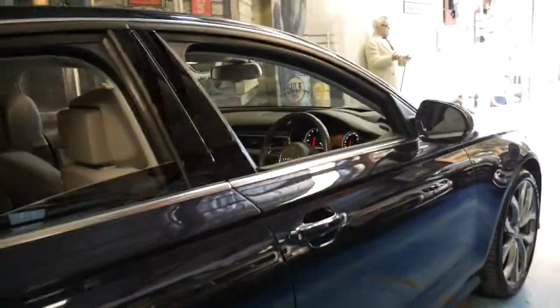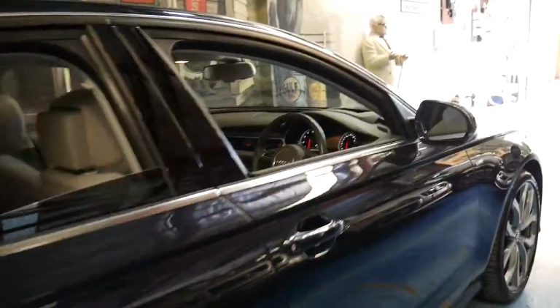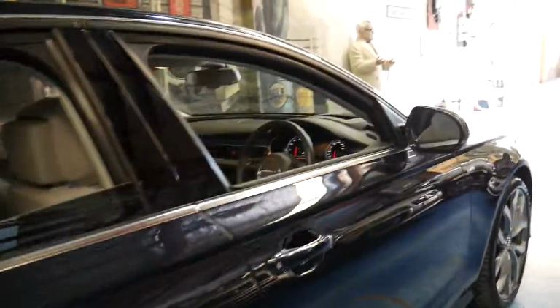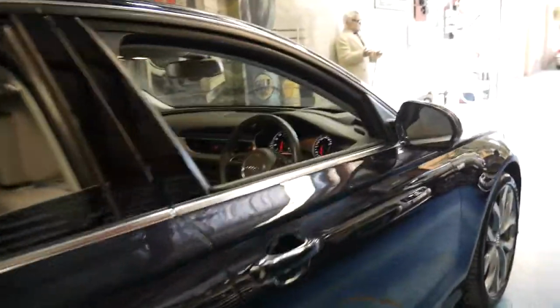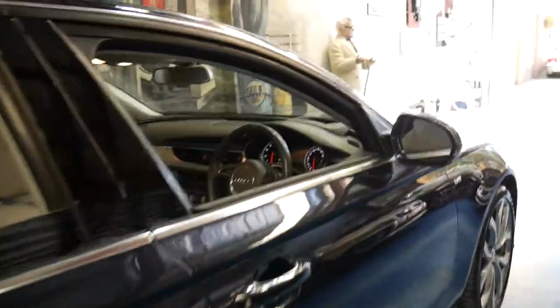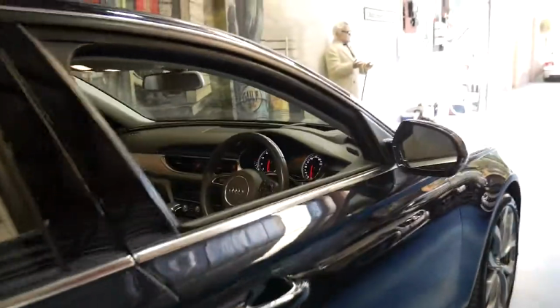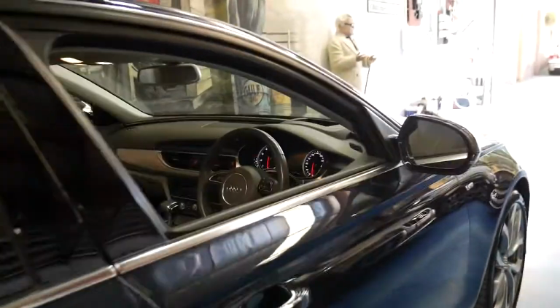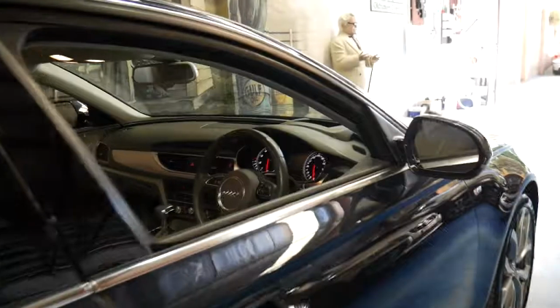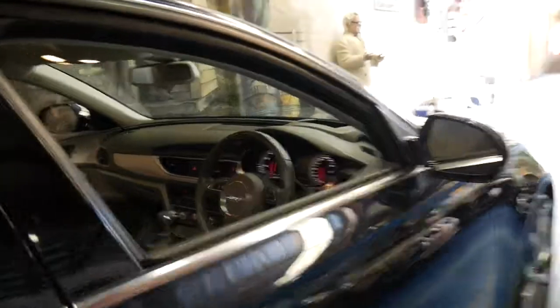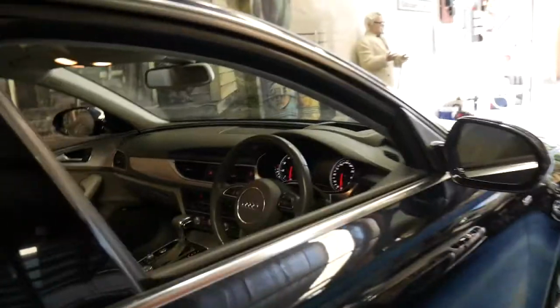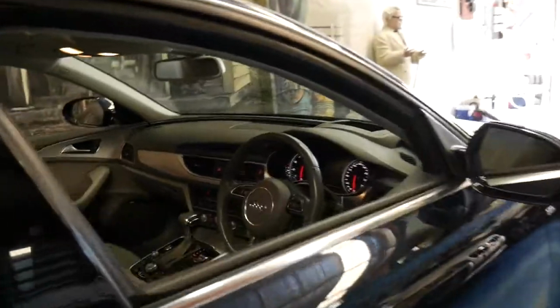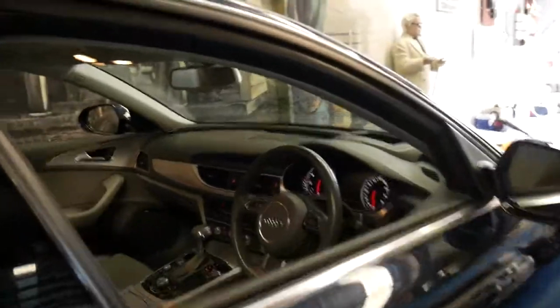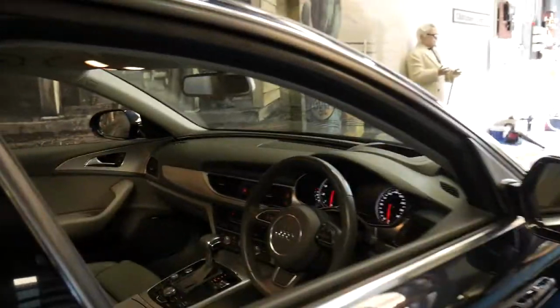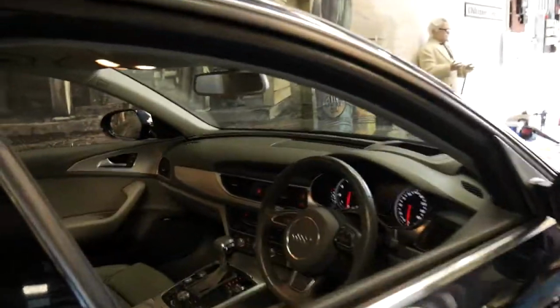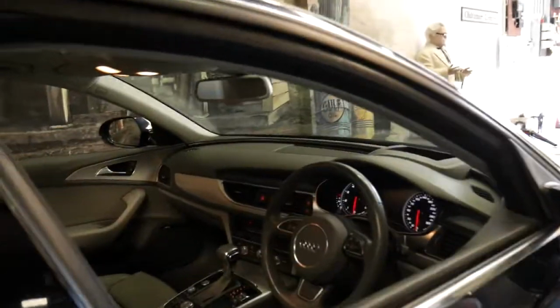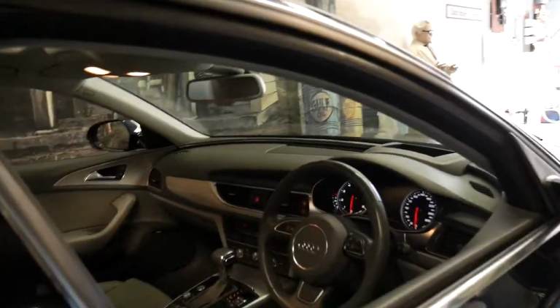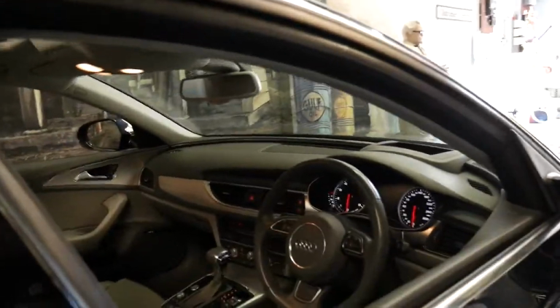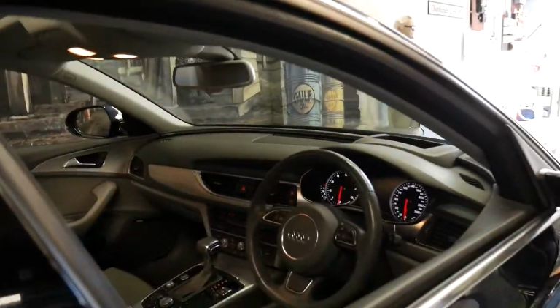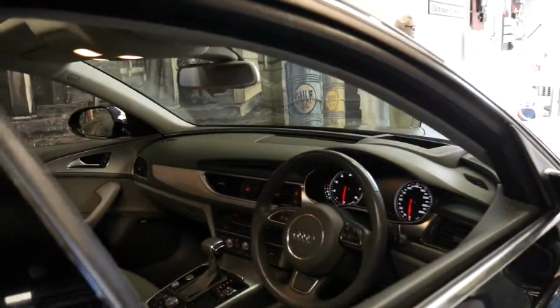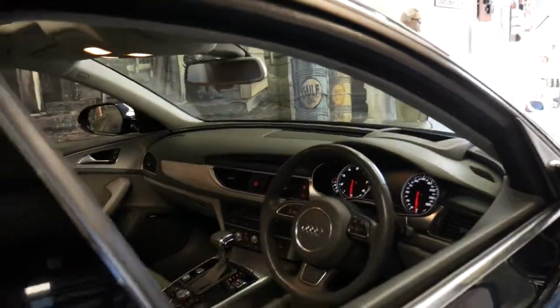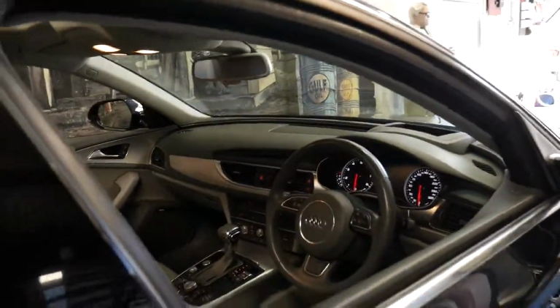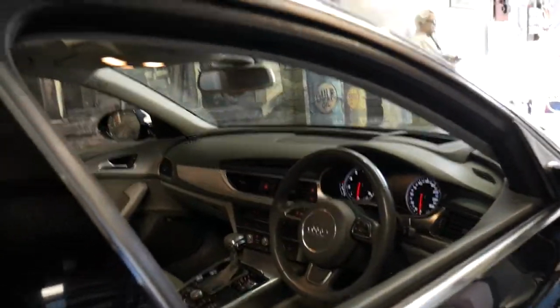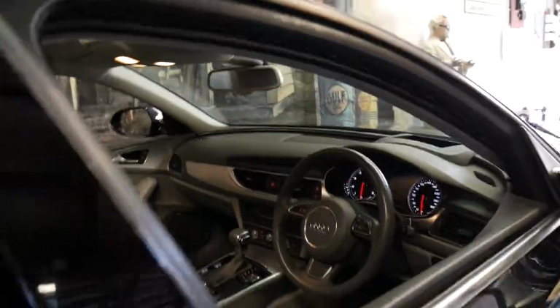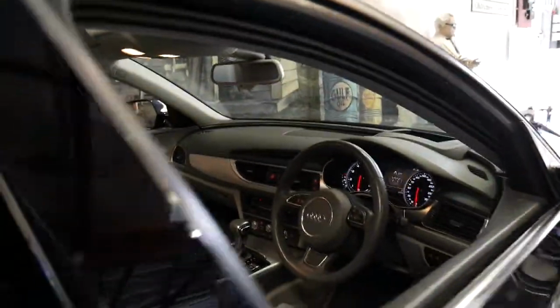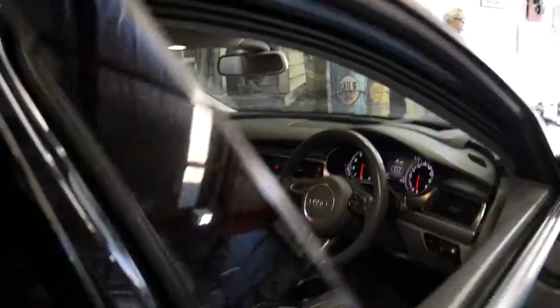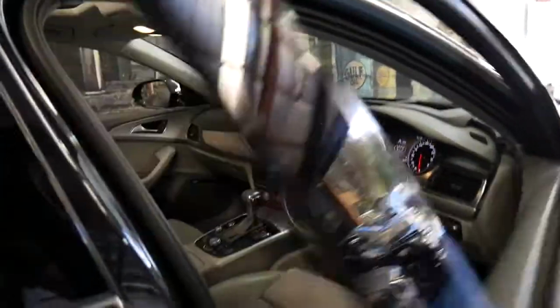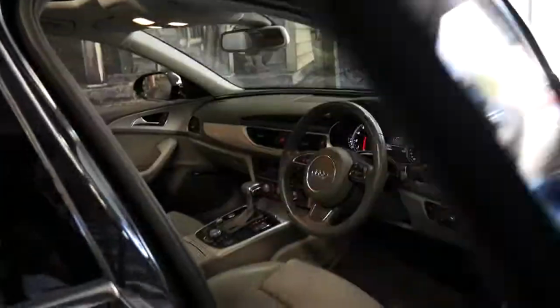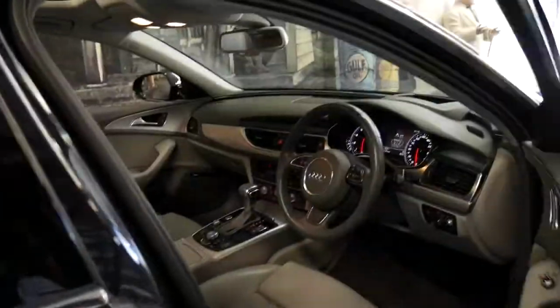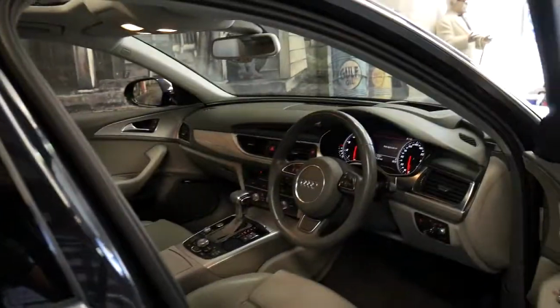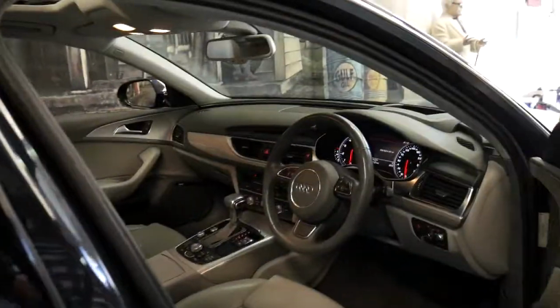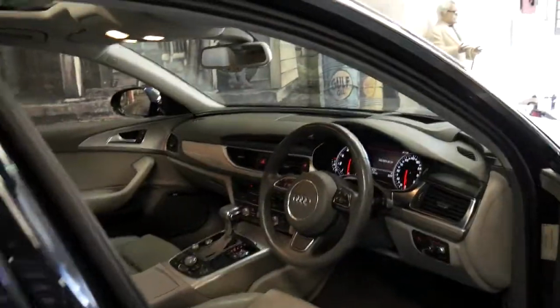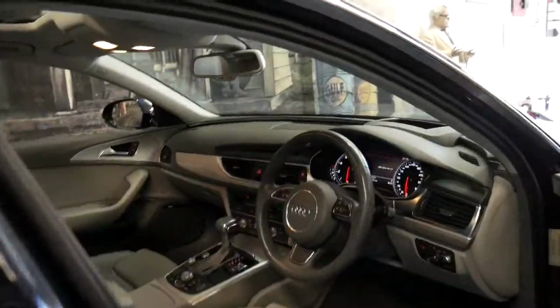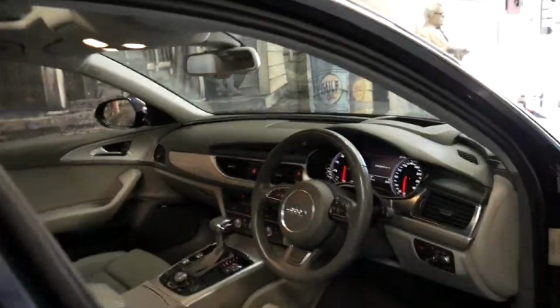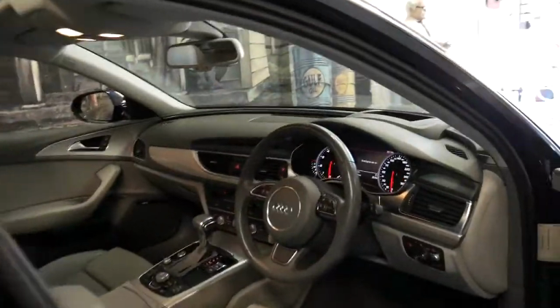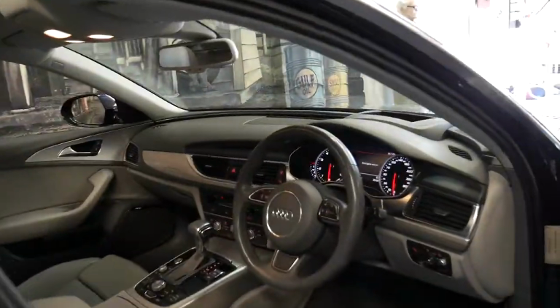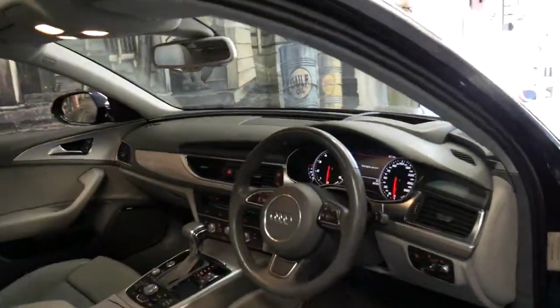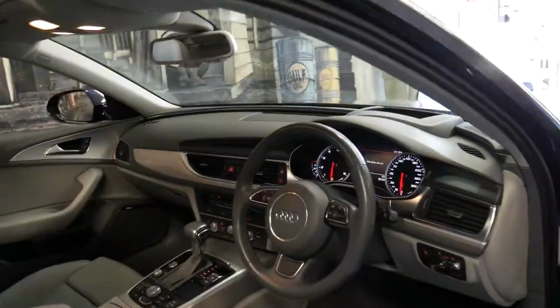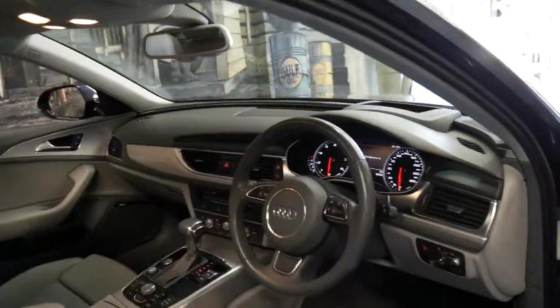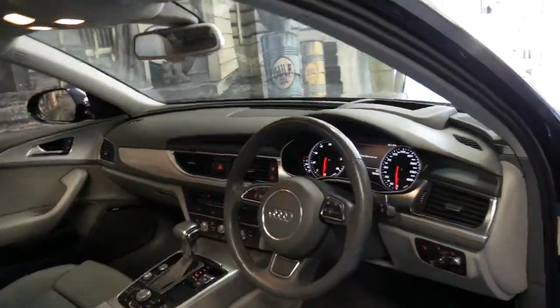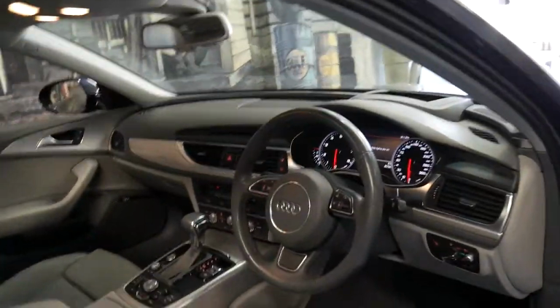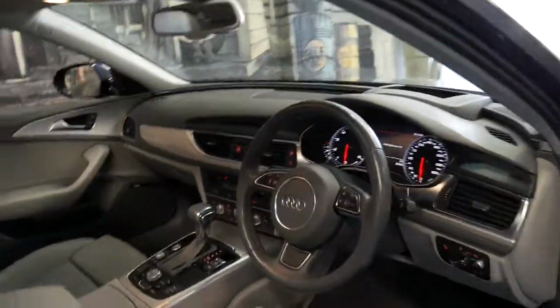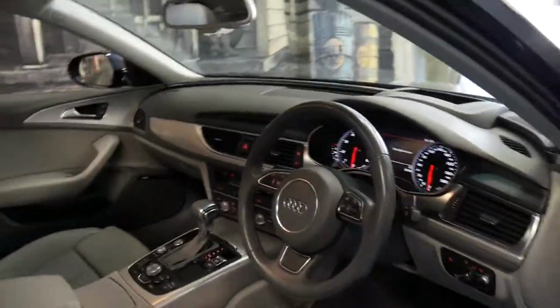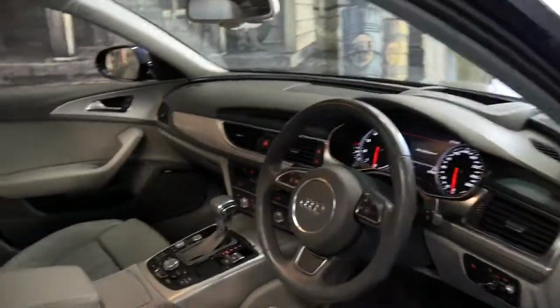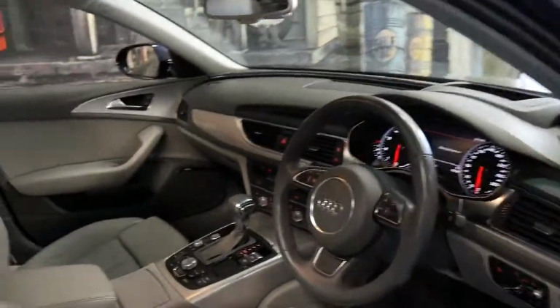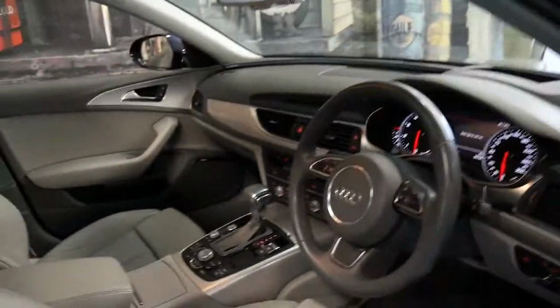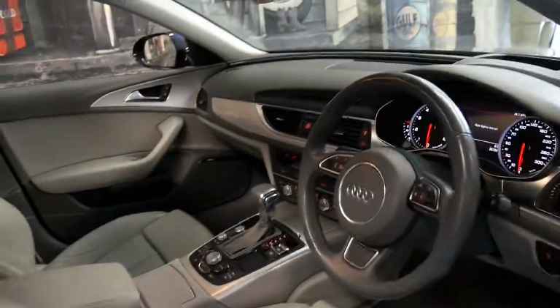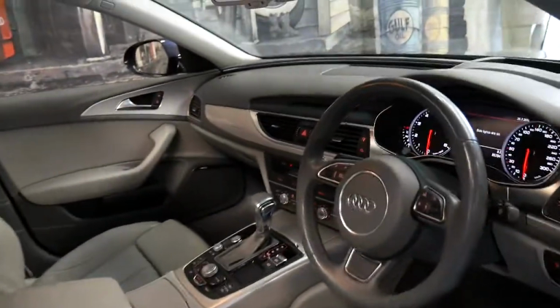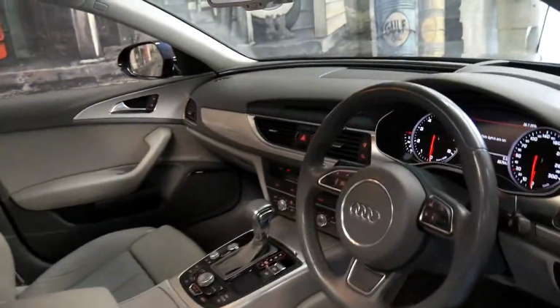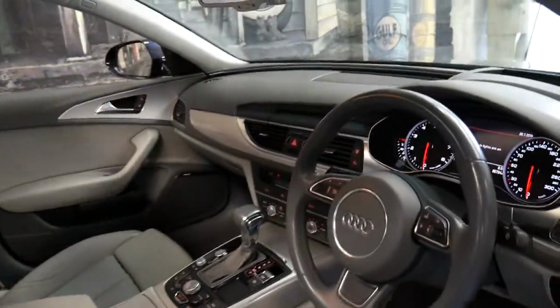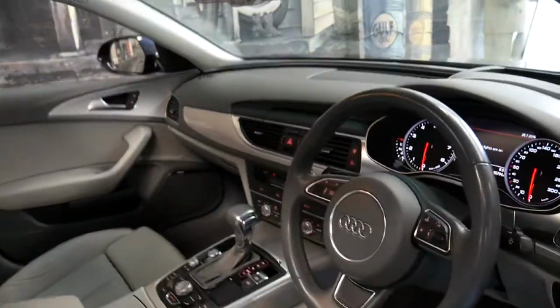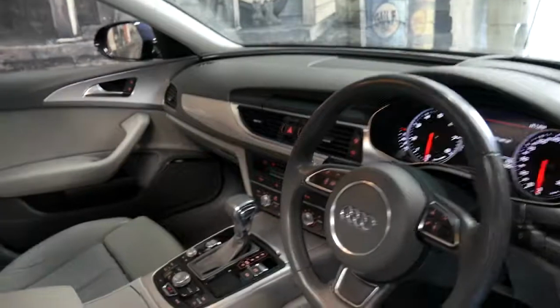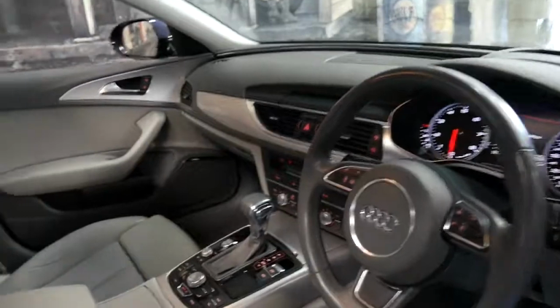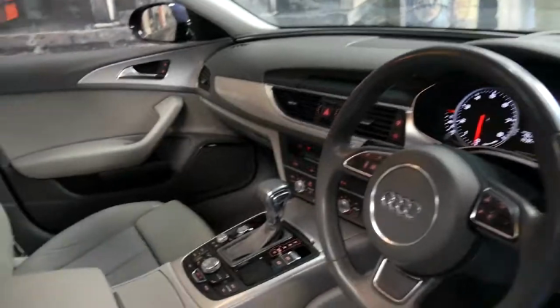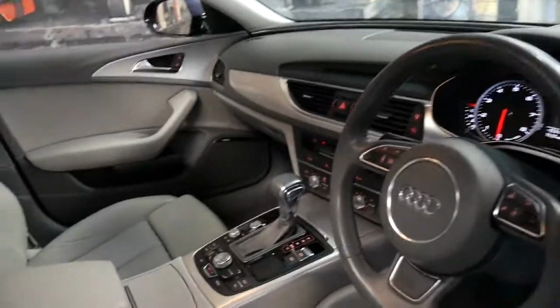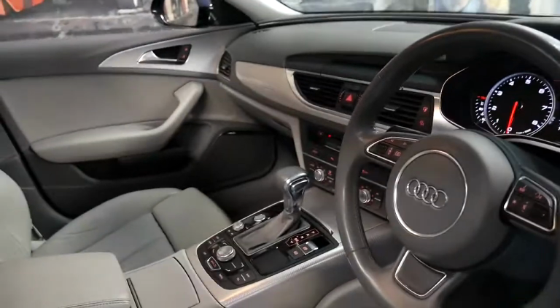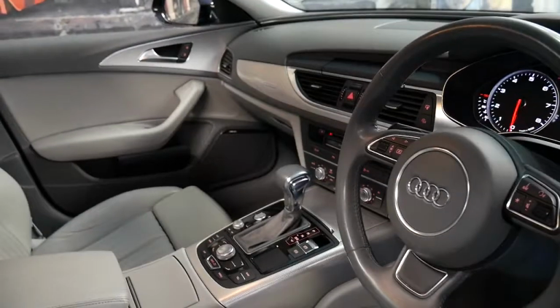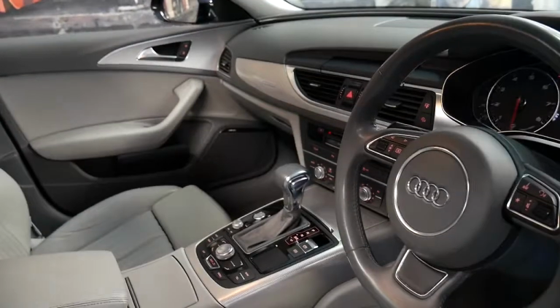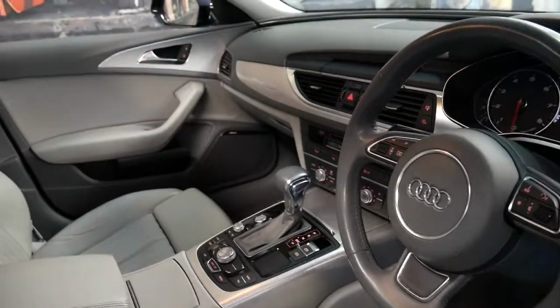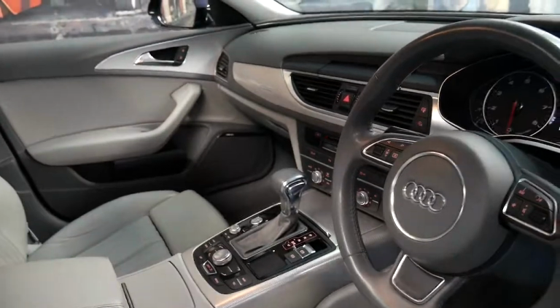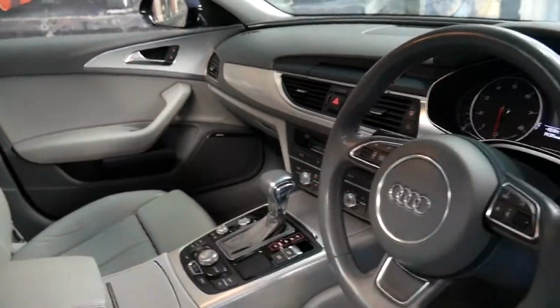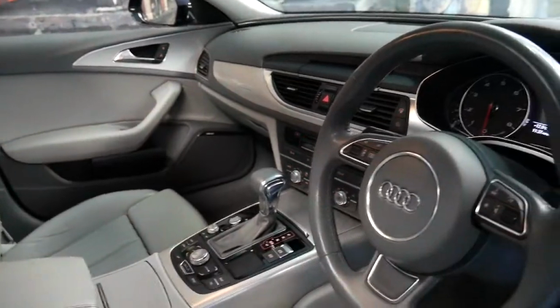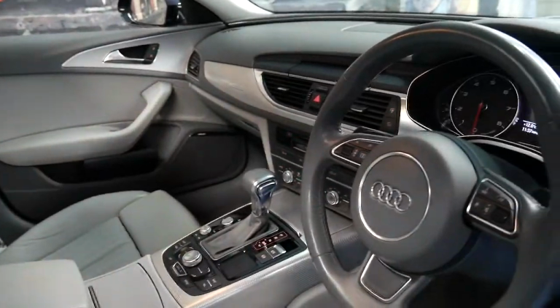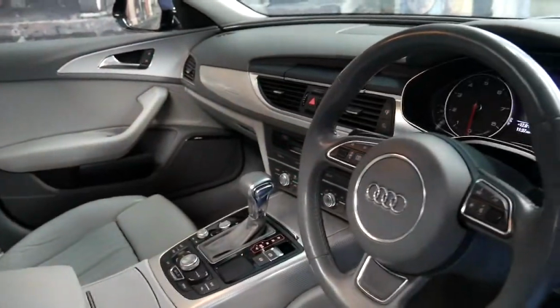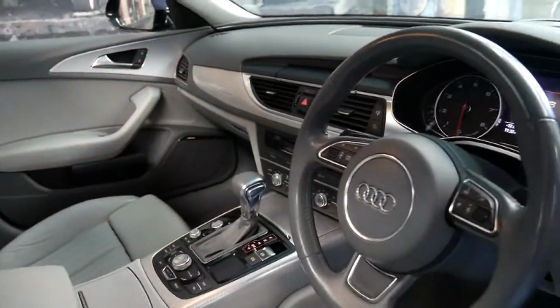It's metallic blue in colour with a light grey leather interior. It's done 85,000 kilometres since new.